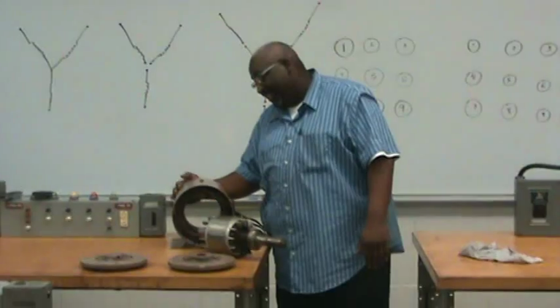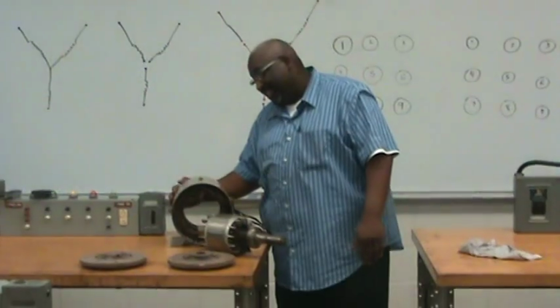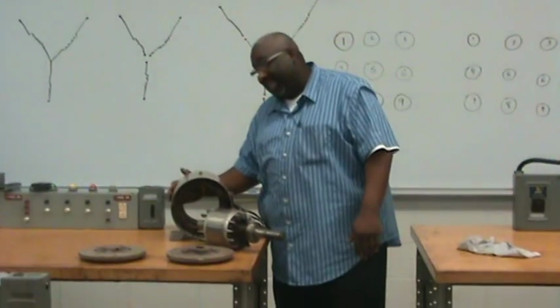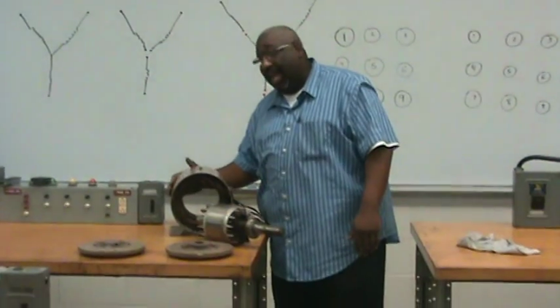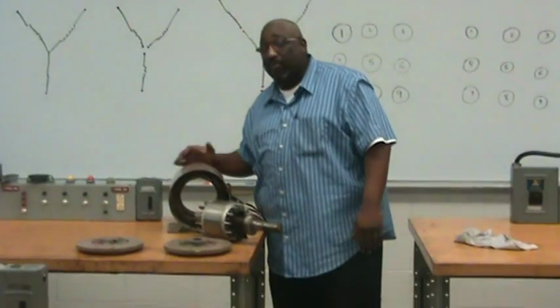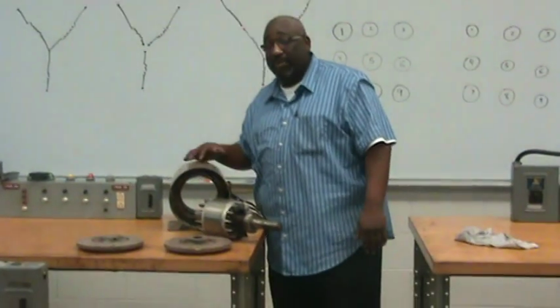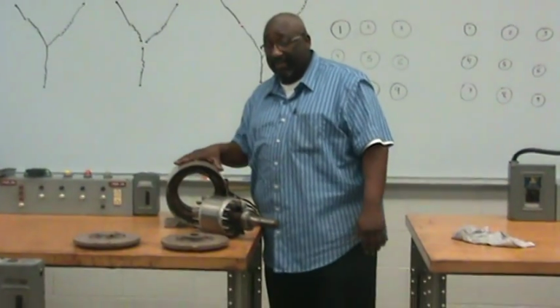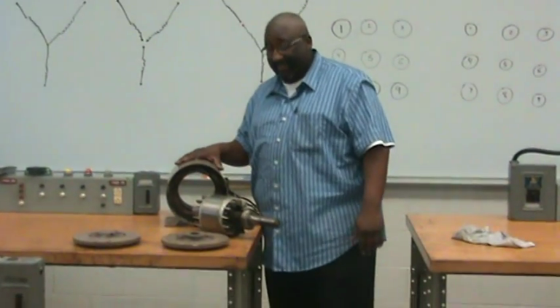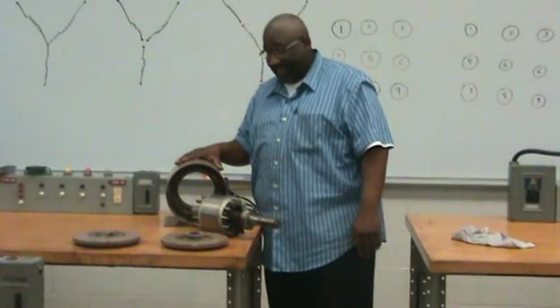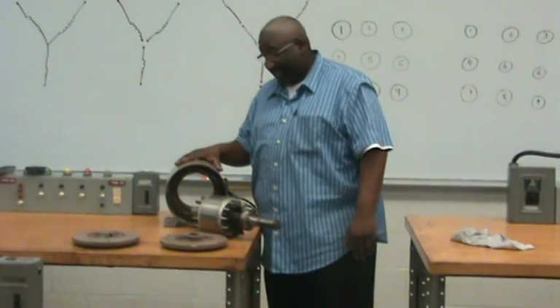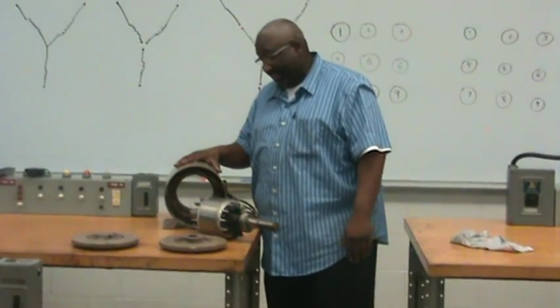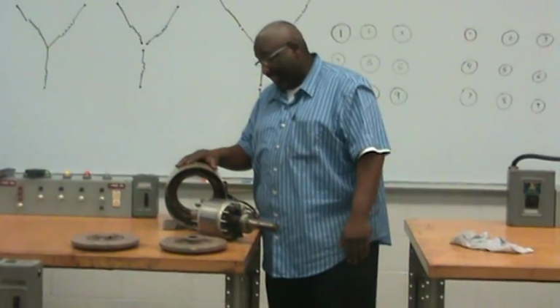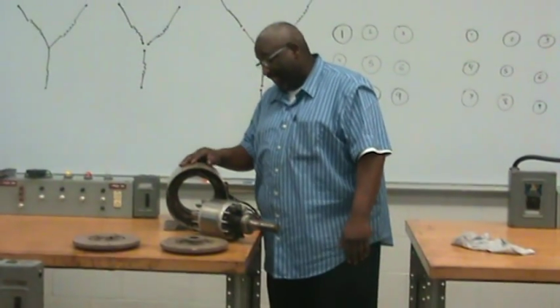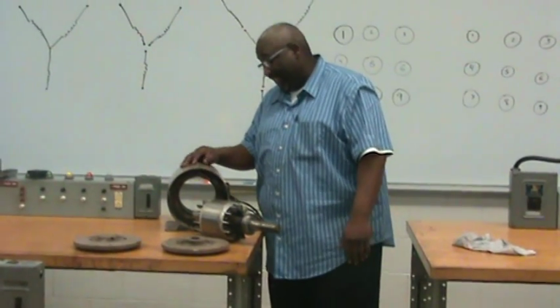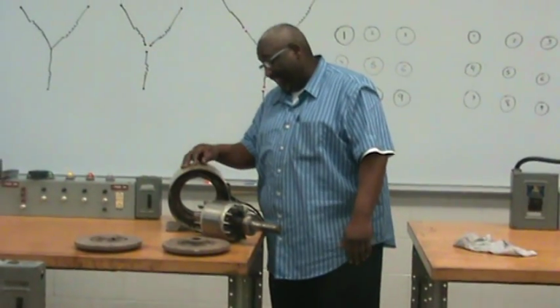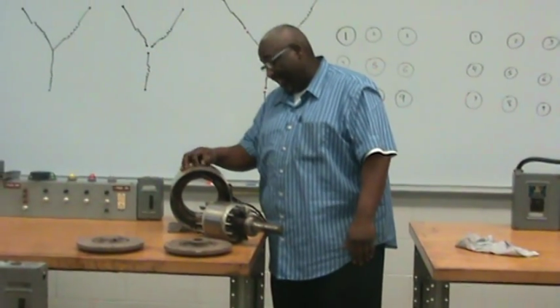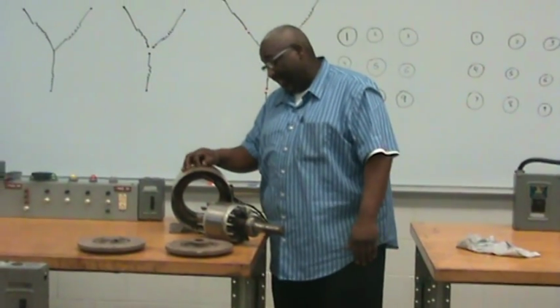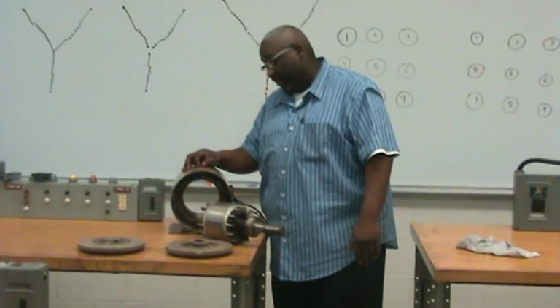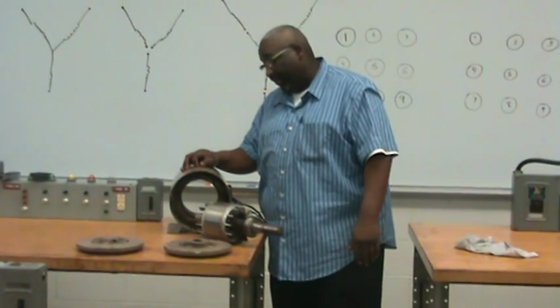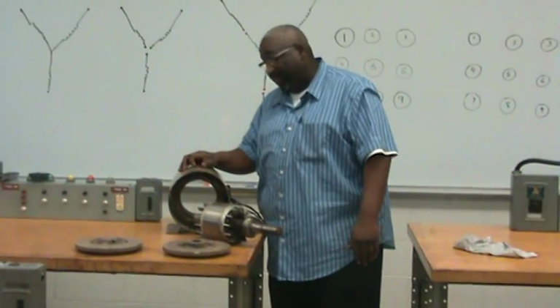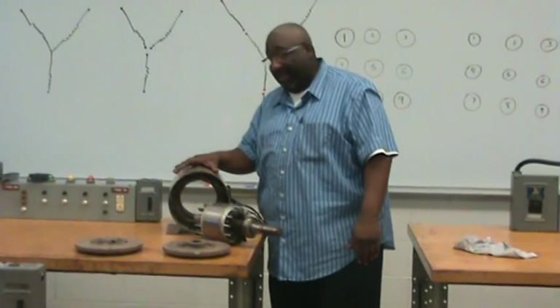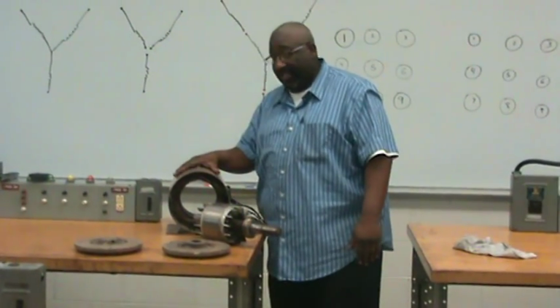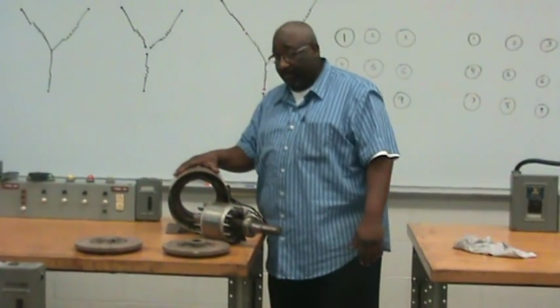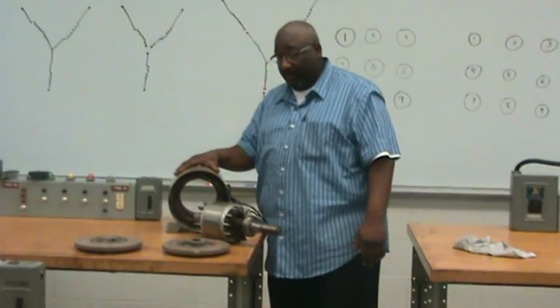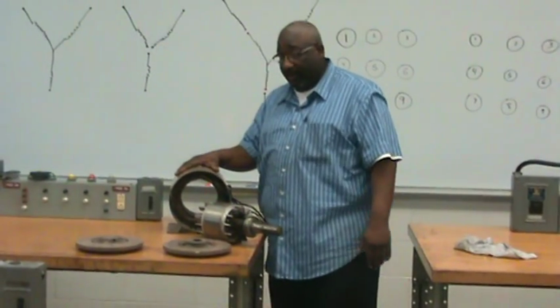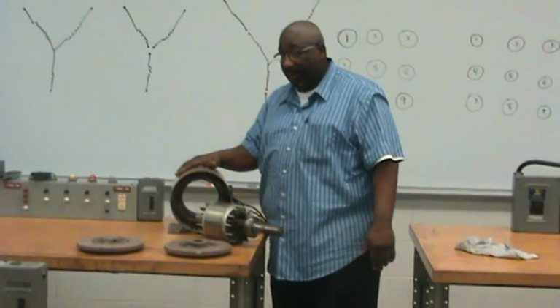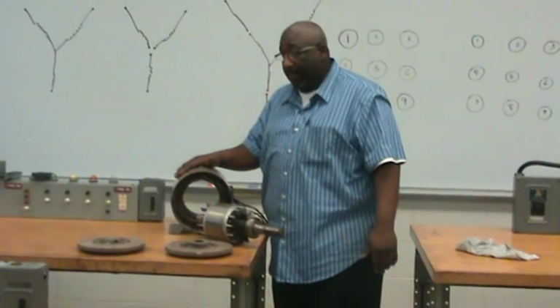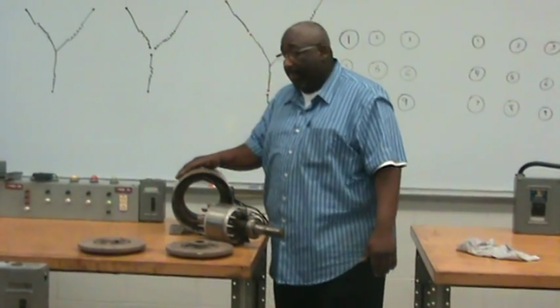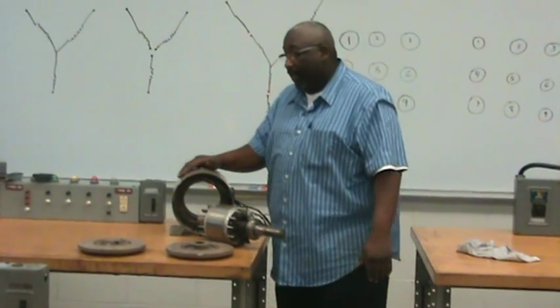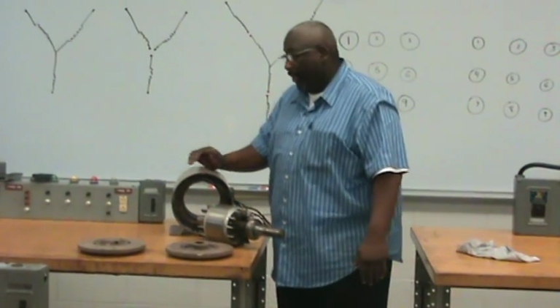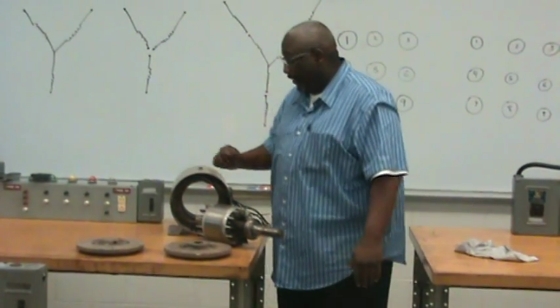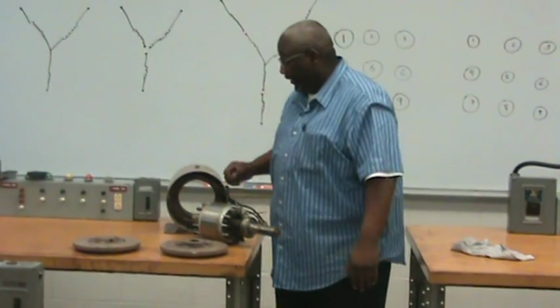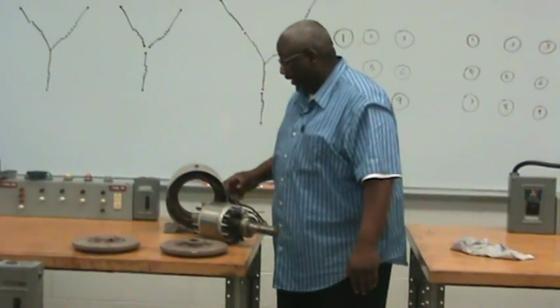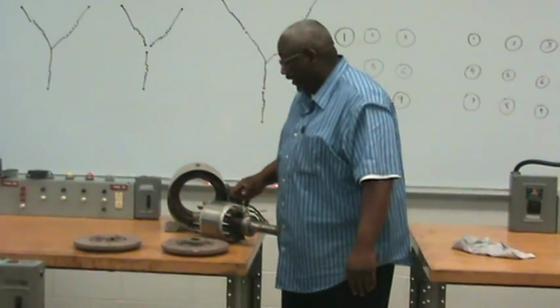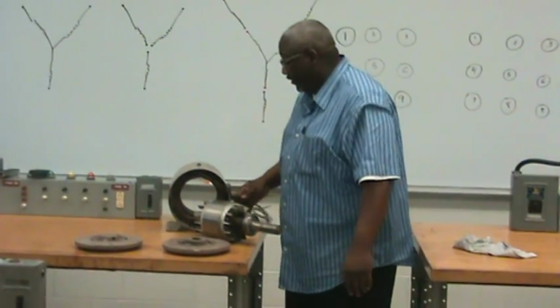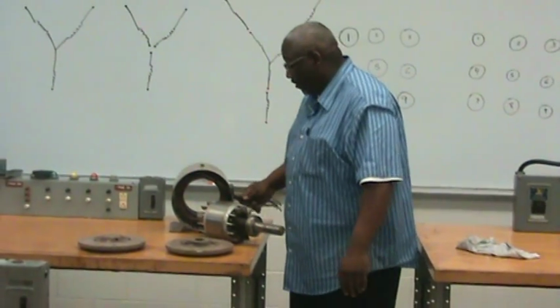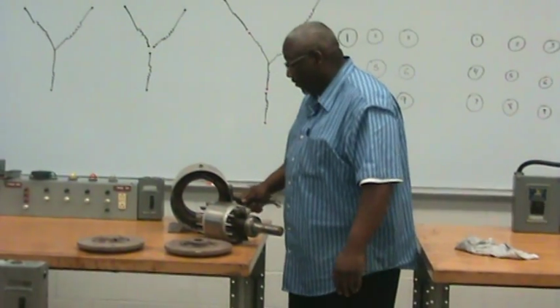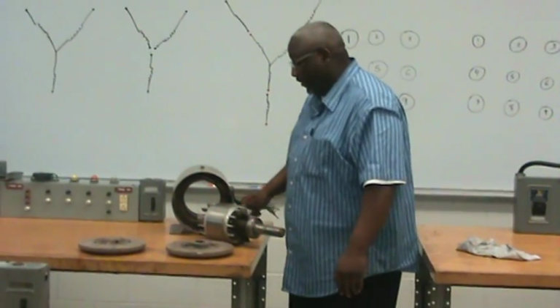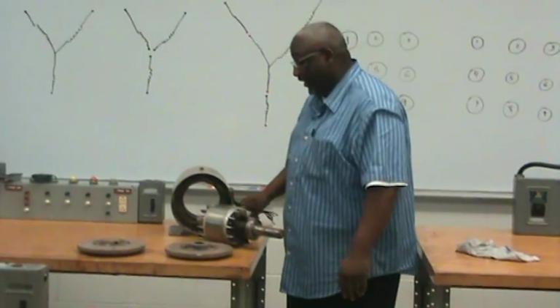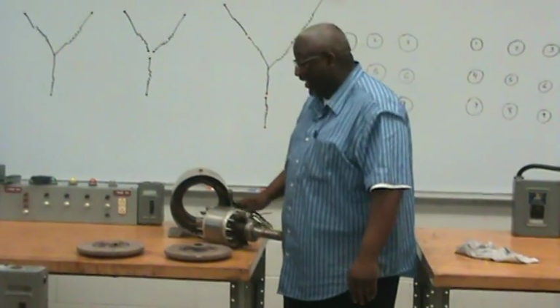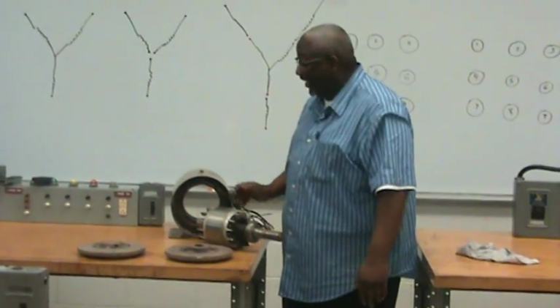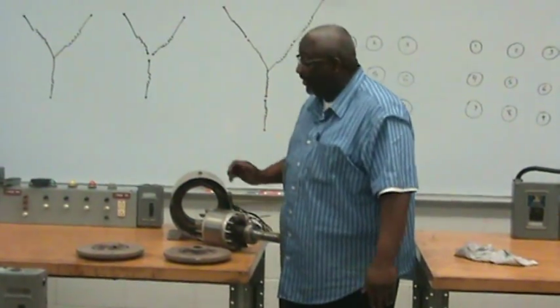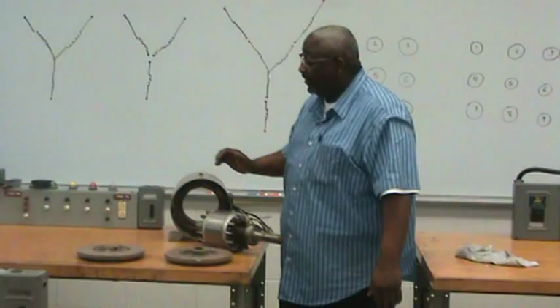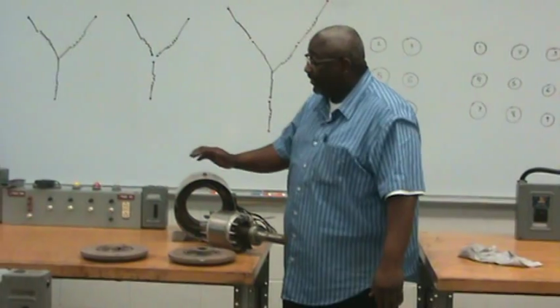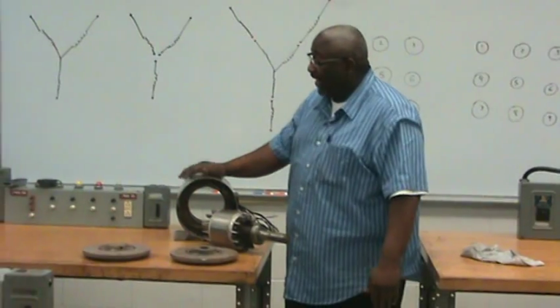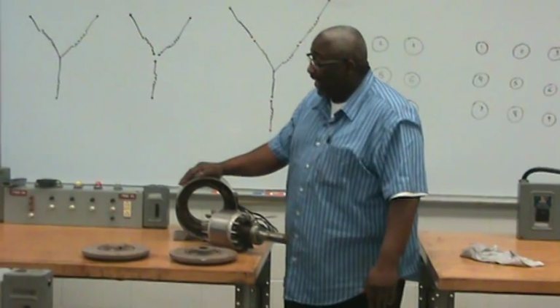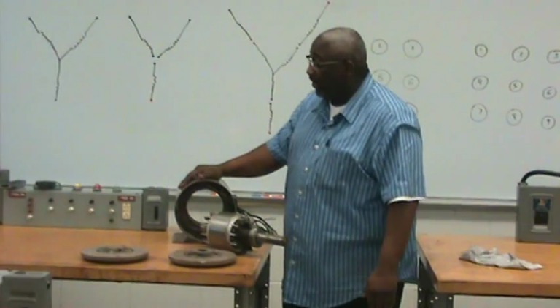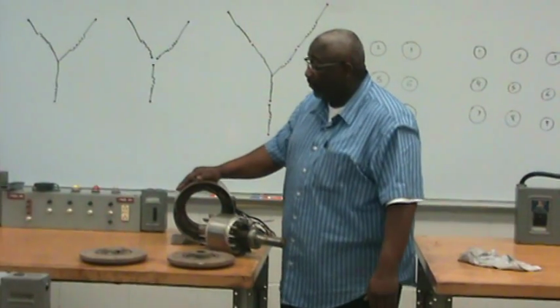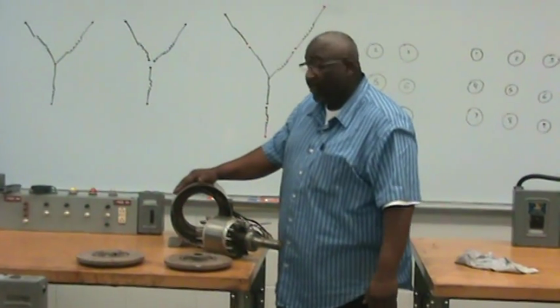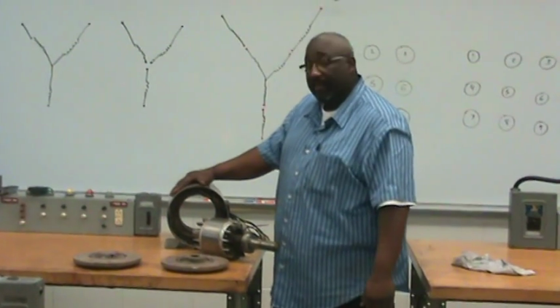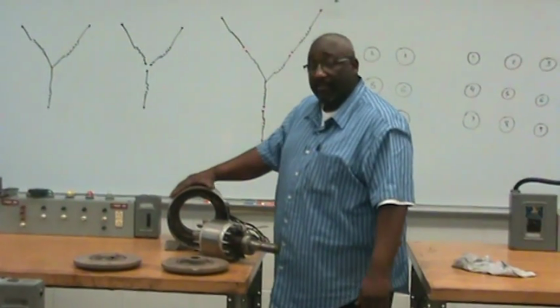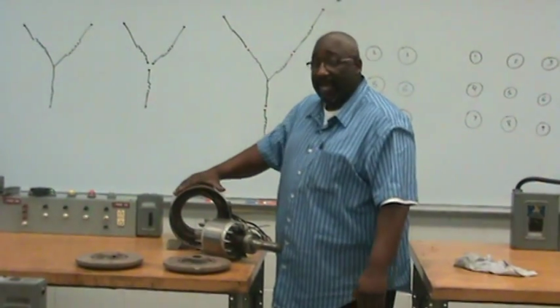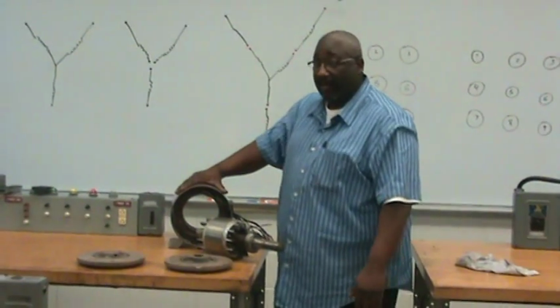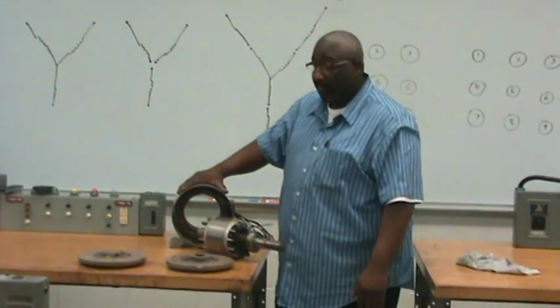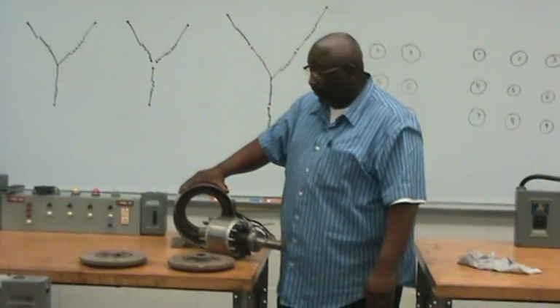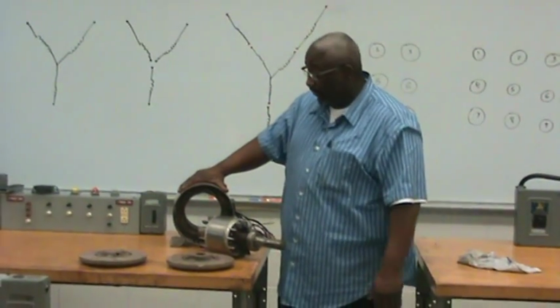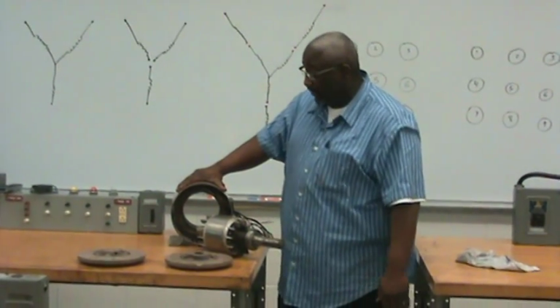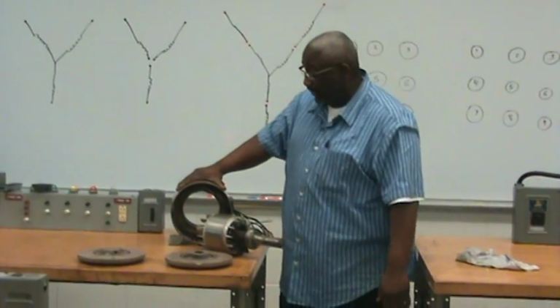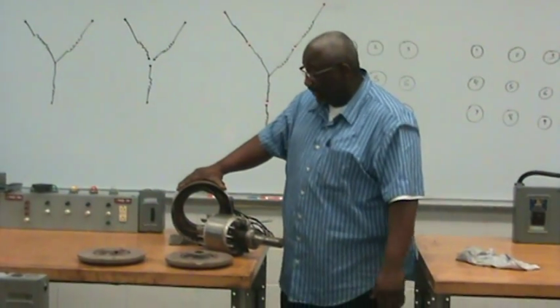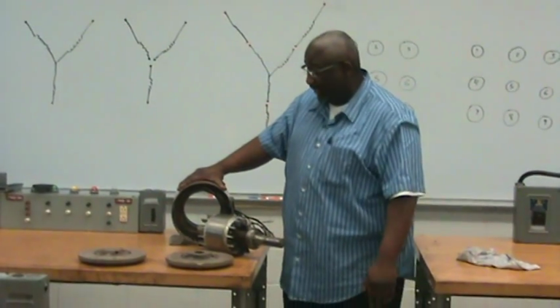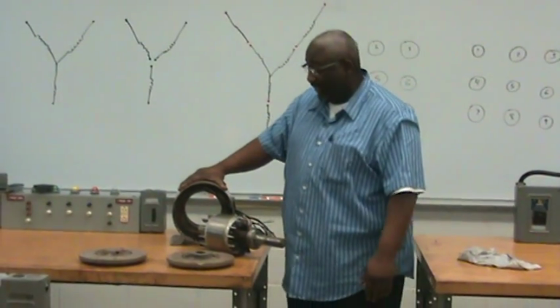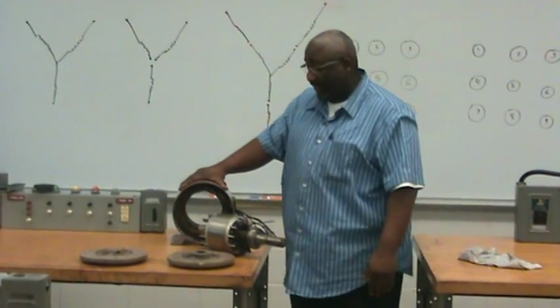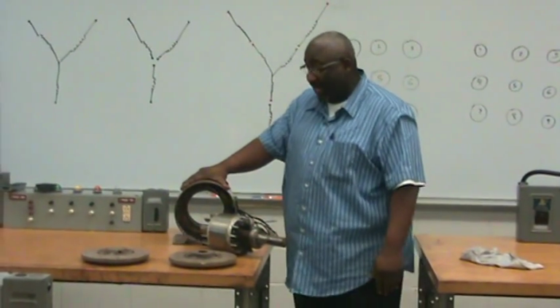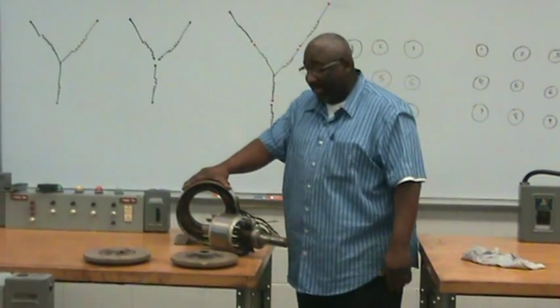Today I want to discuss the three-phase motor, the terminal connections, and how the motor is designed.